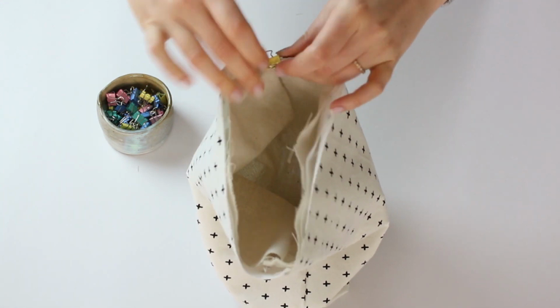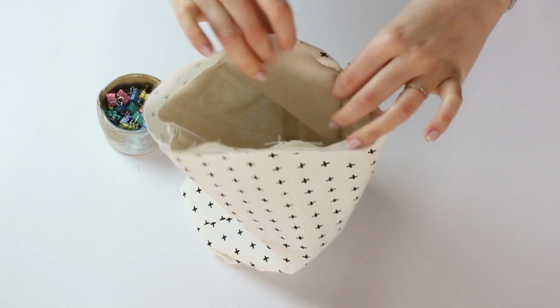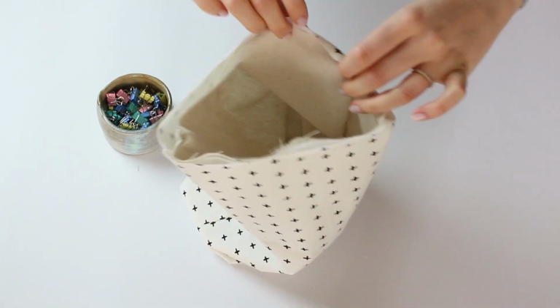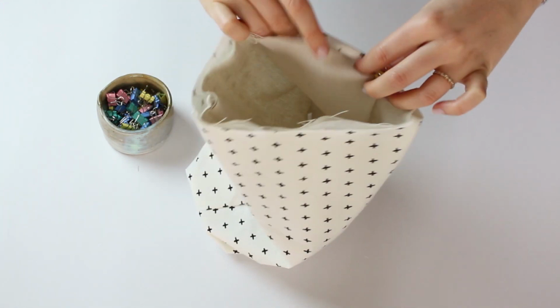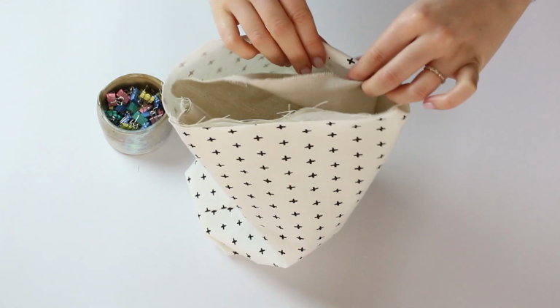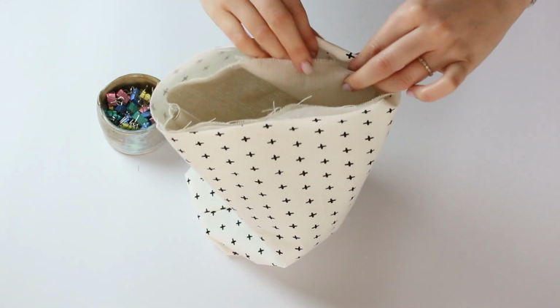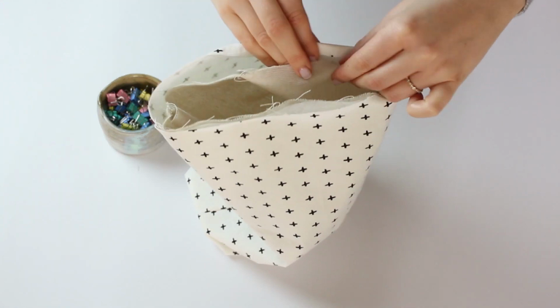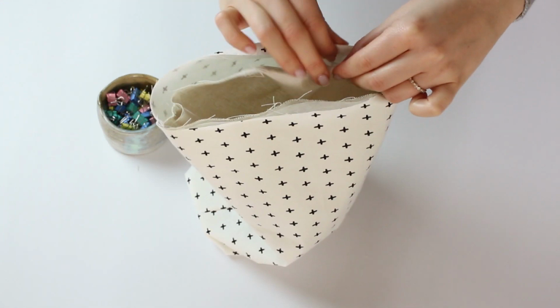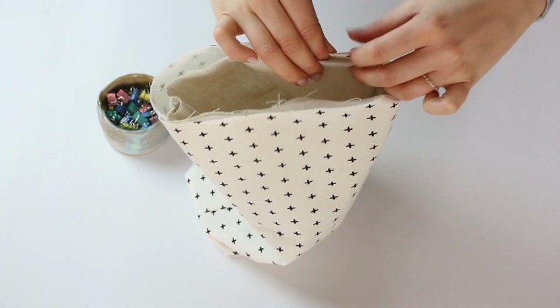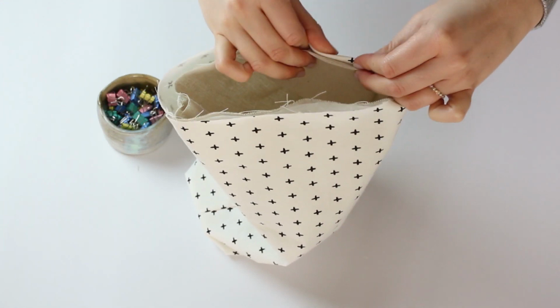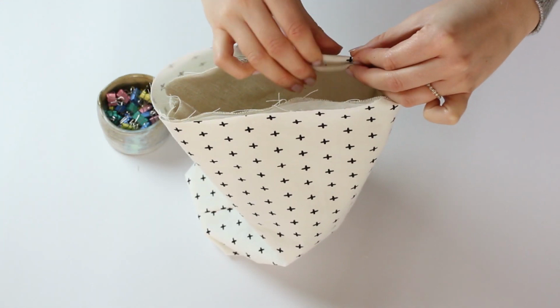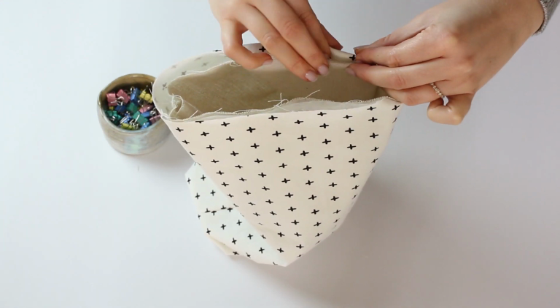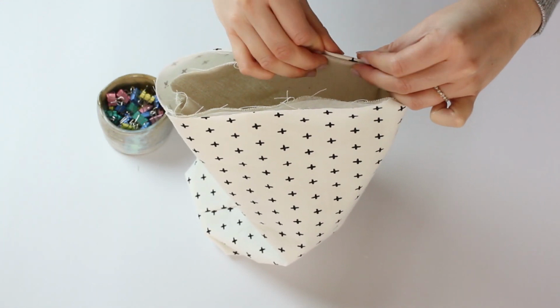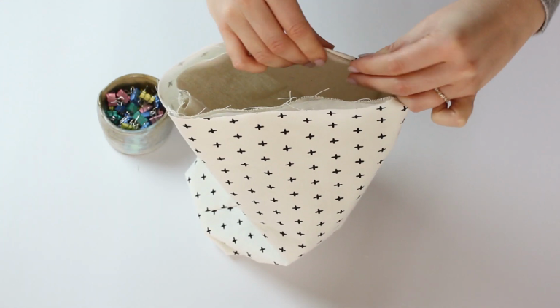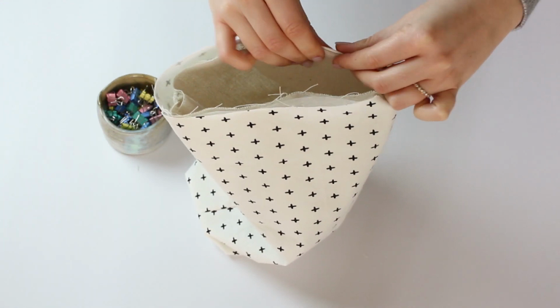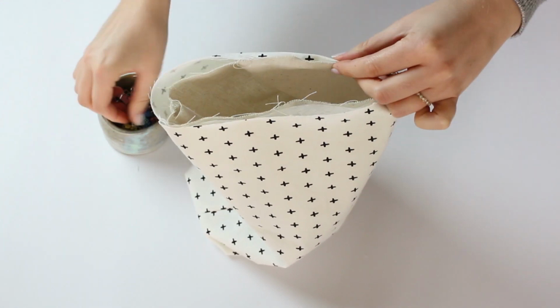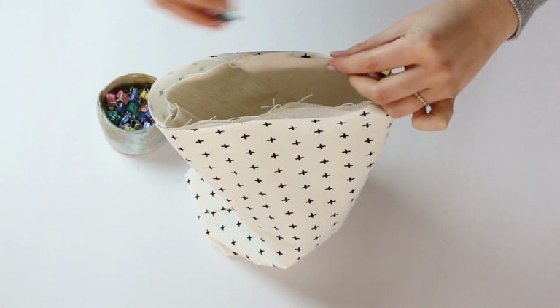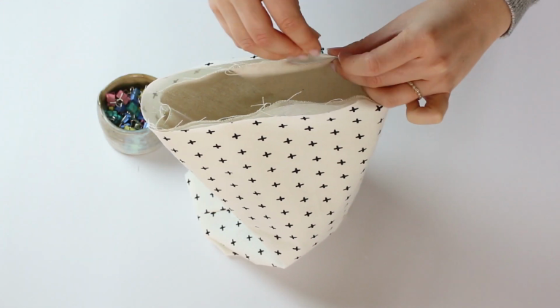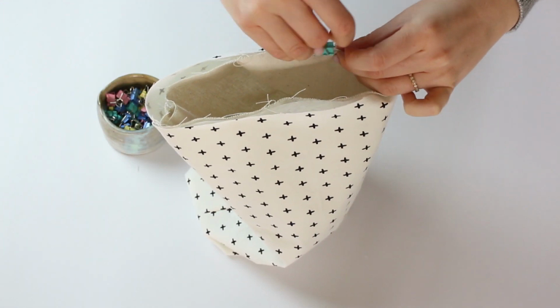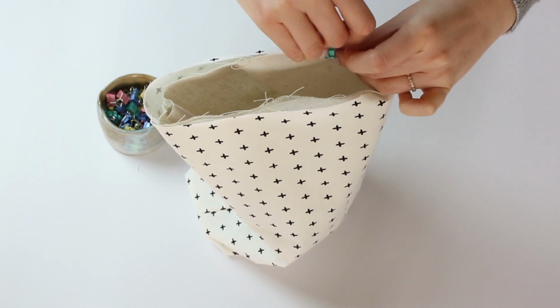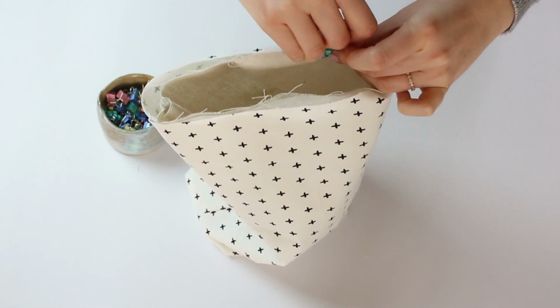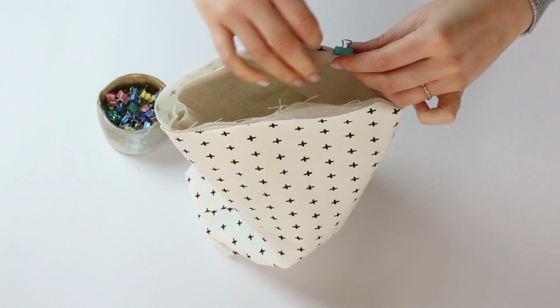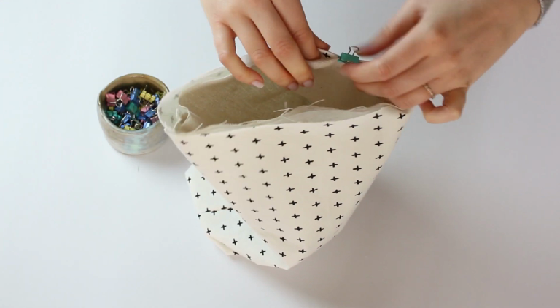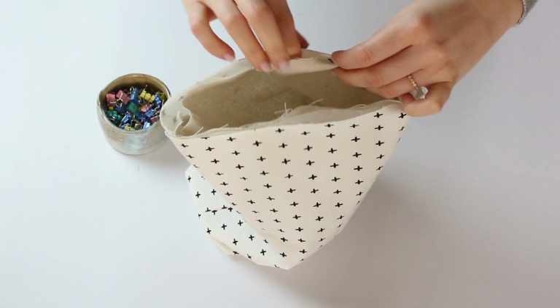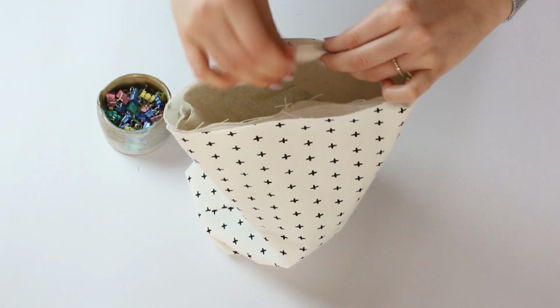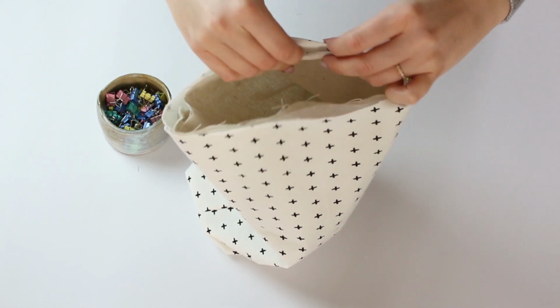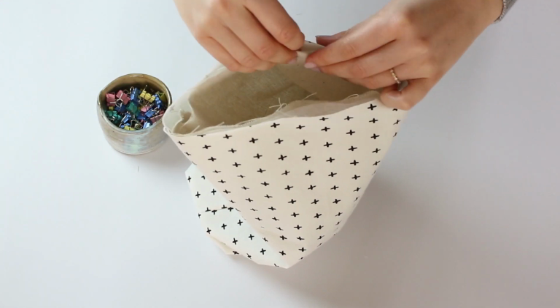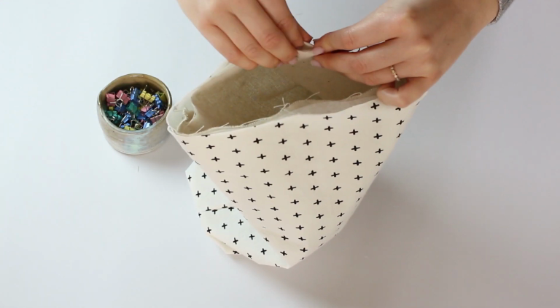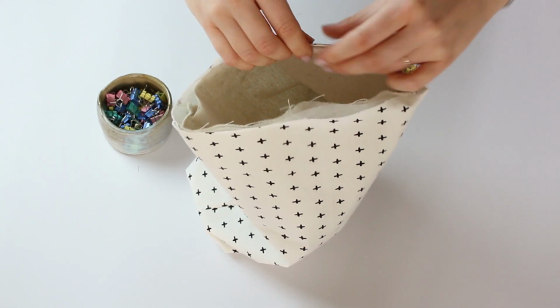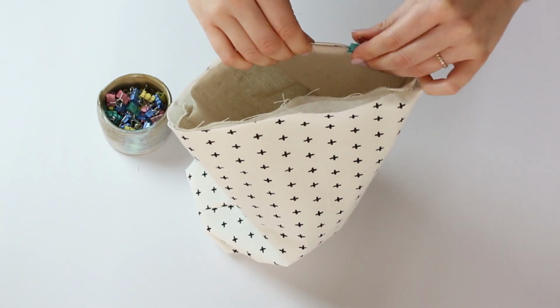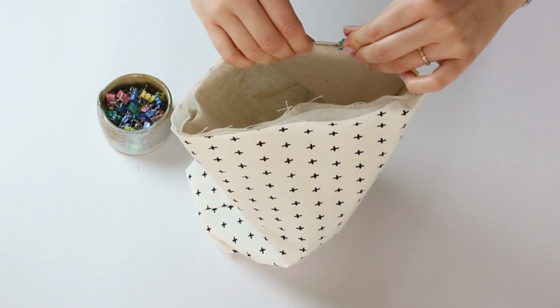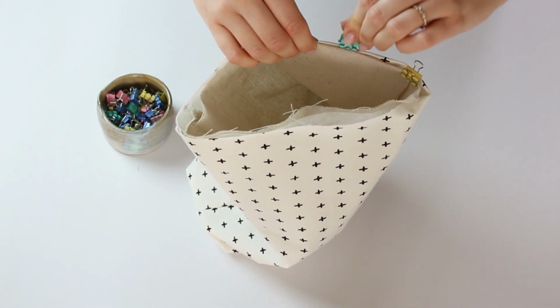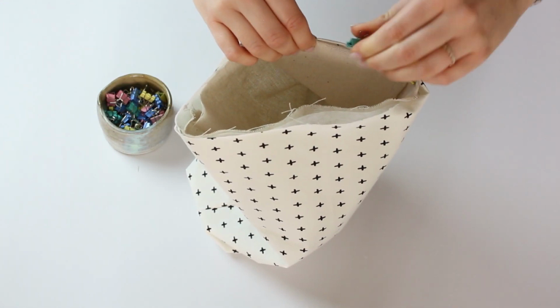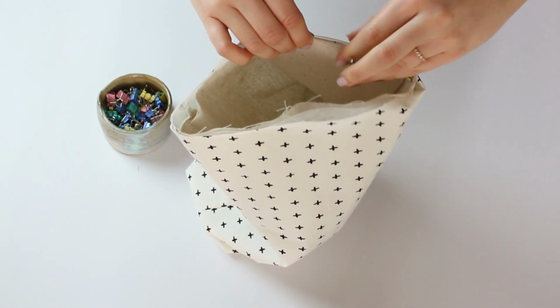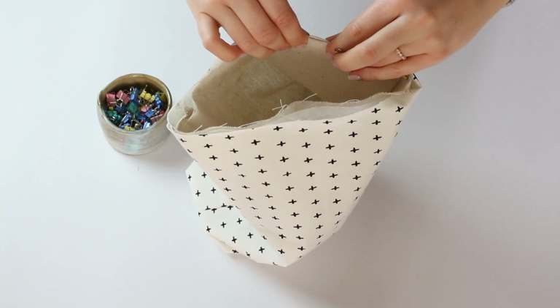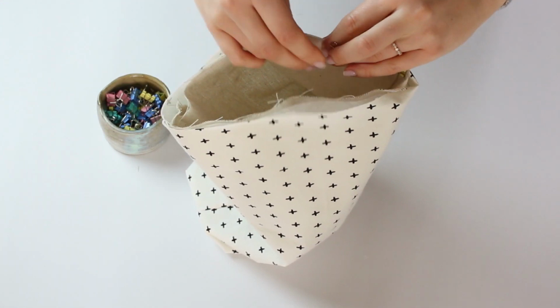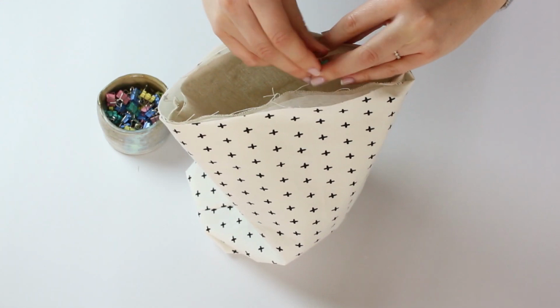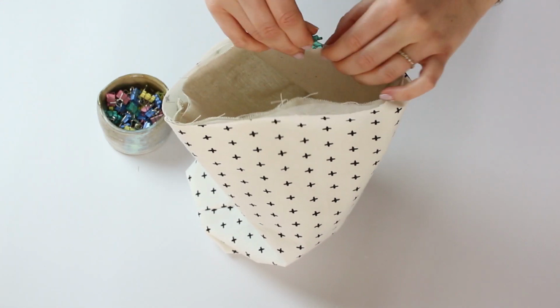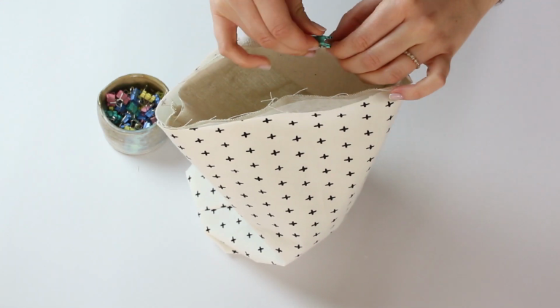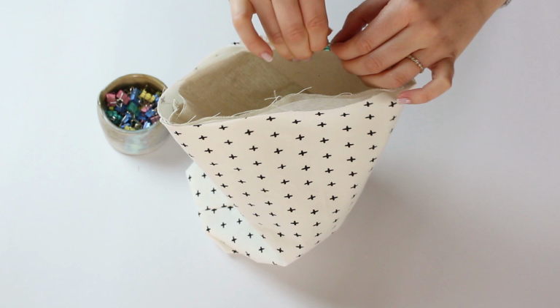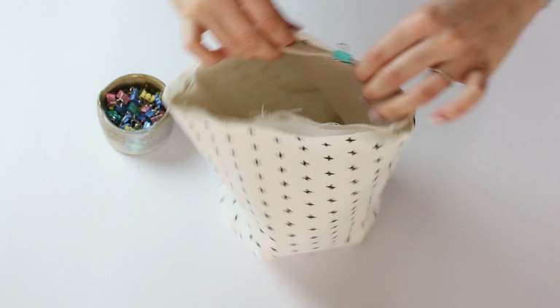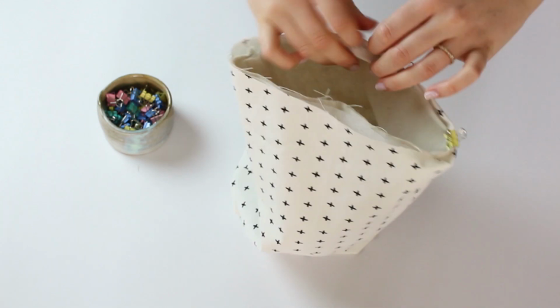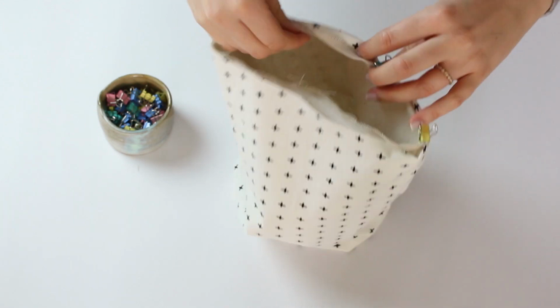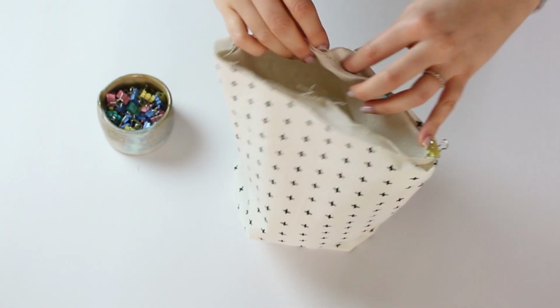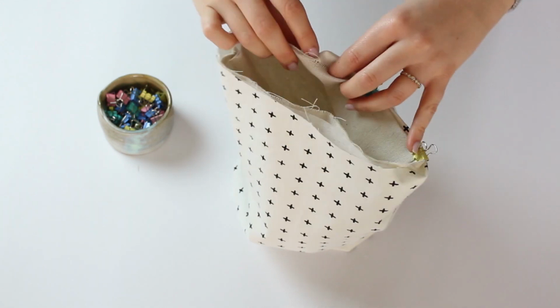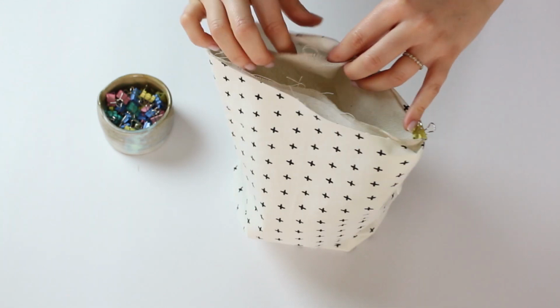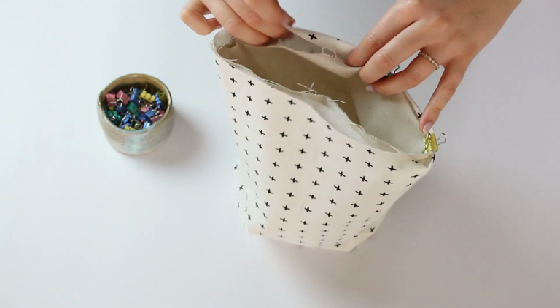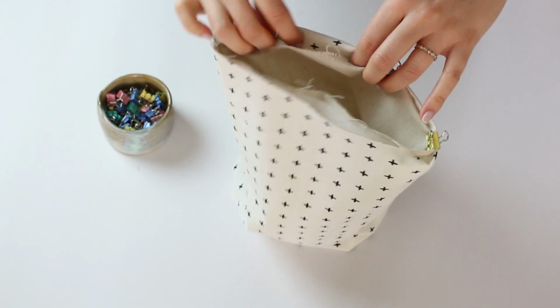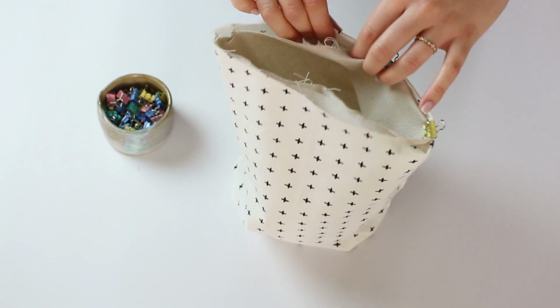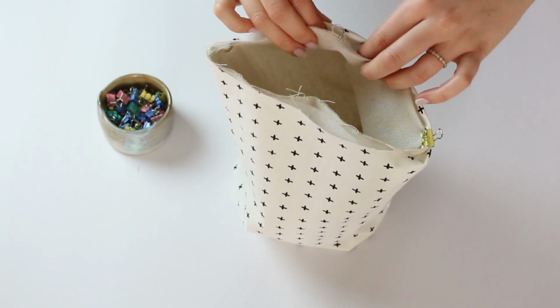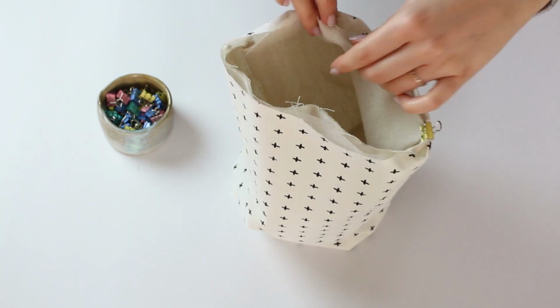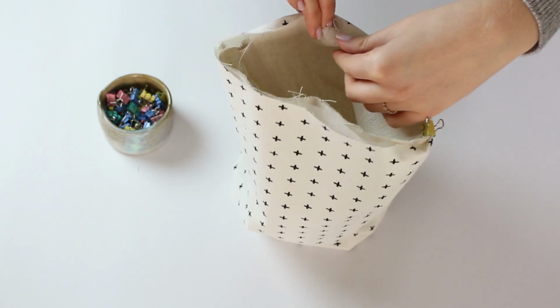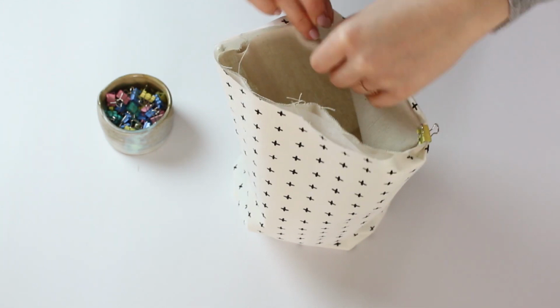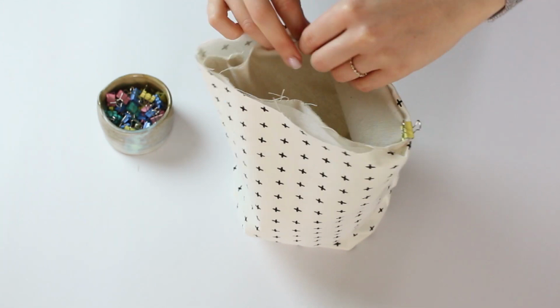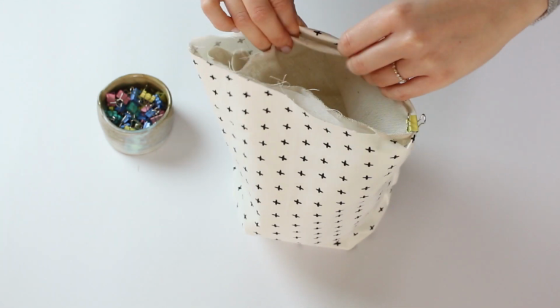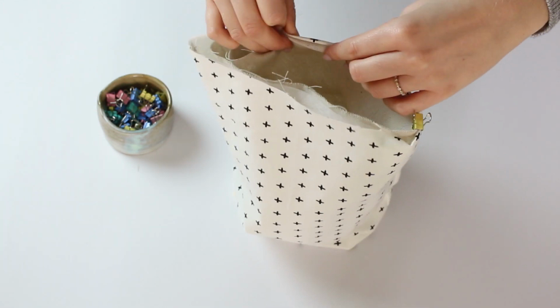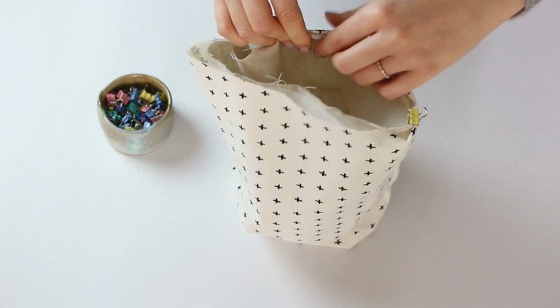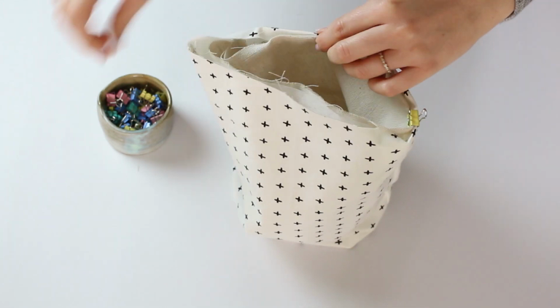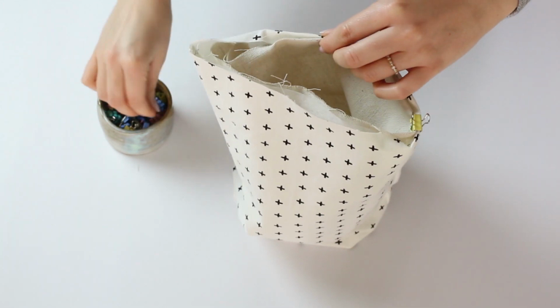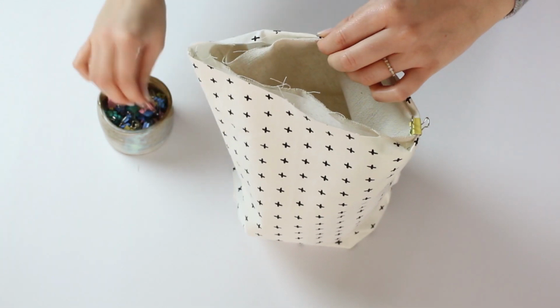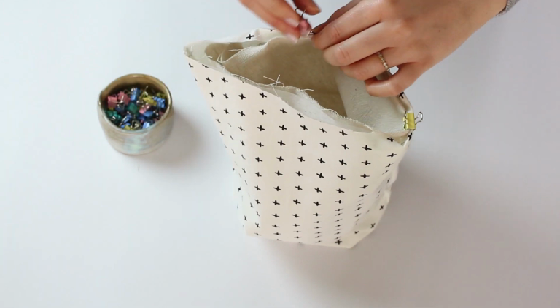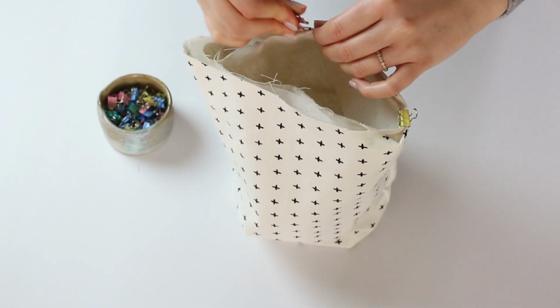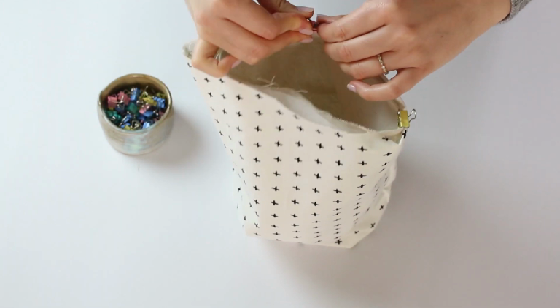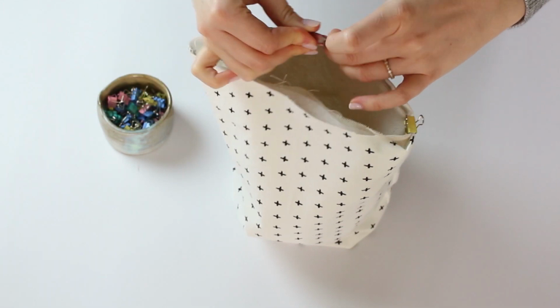Now fold half an inch in each fabric and pin them together. I like to use clips for that.